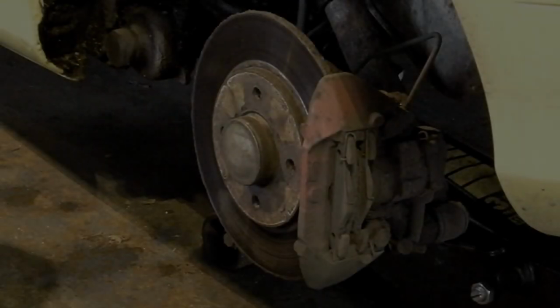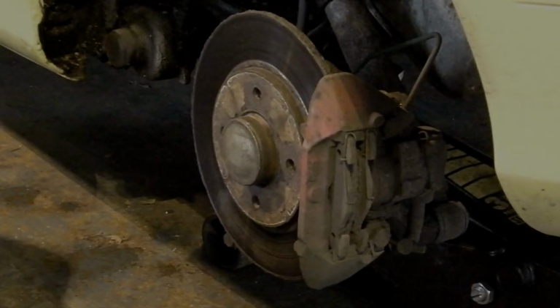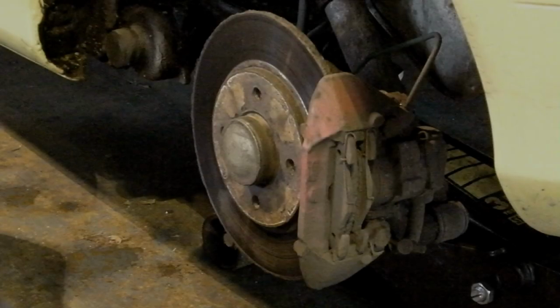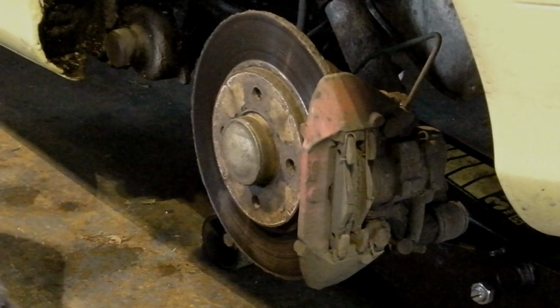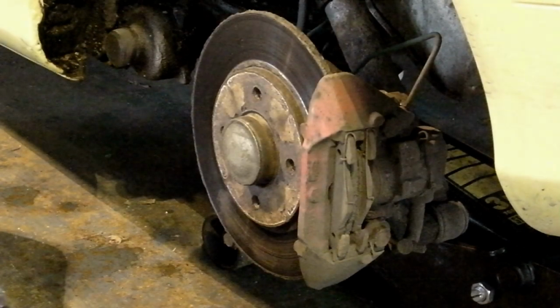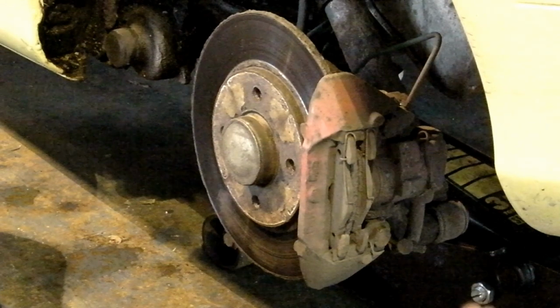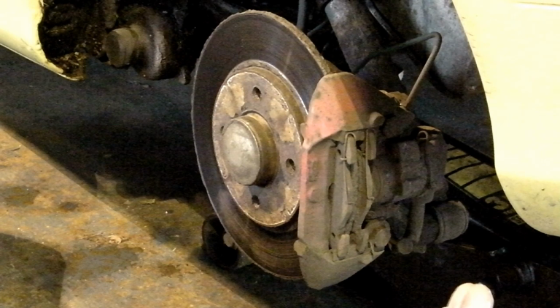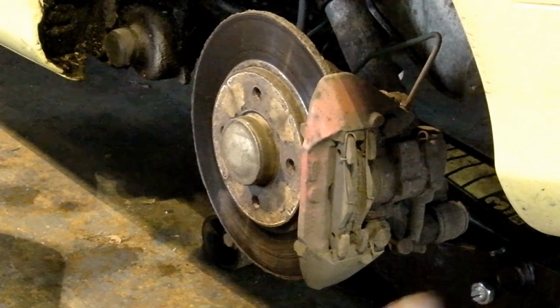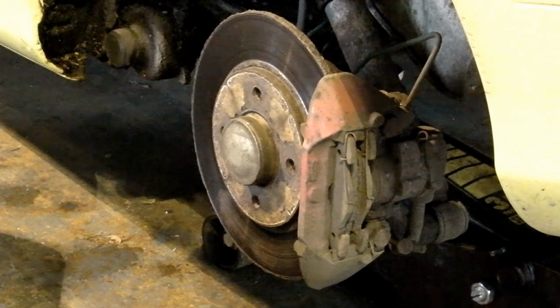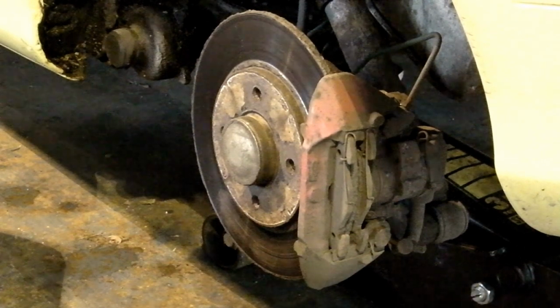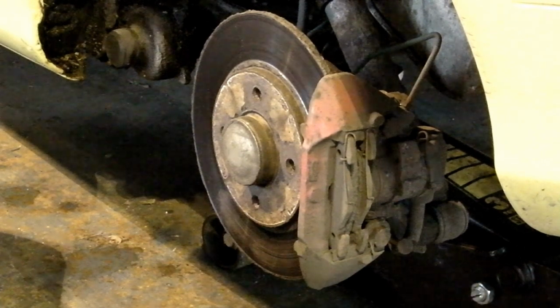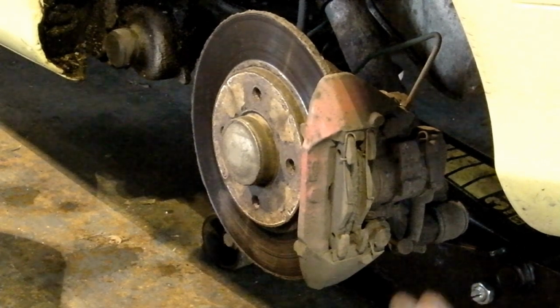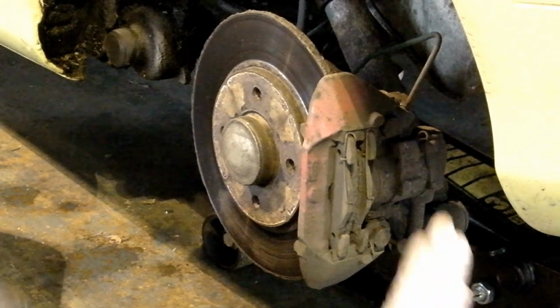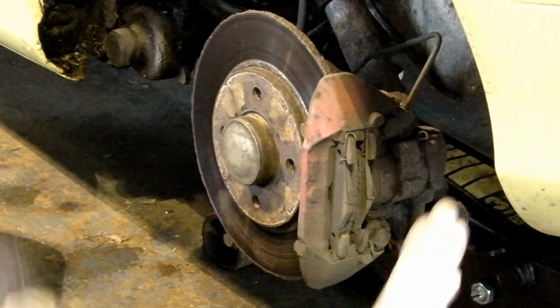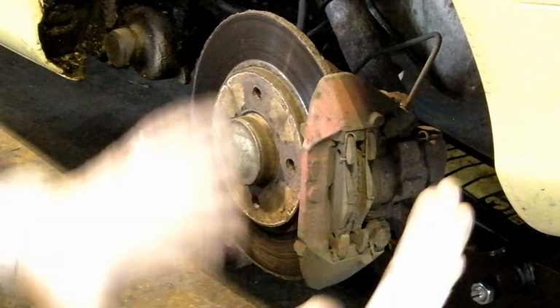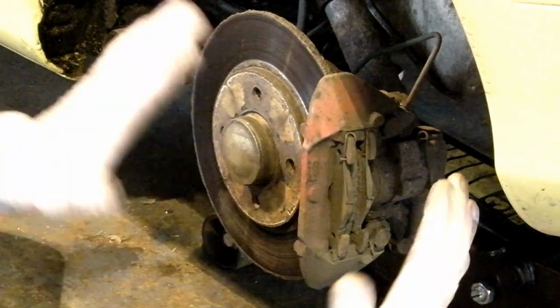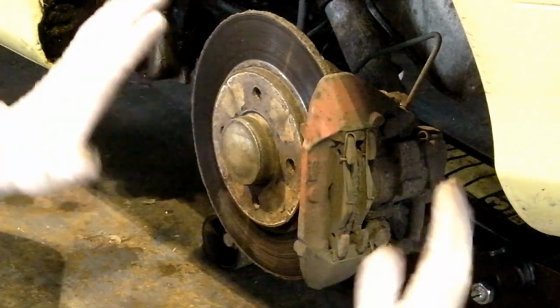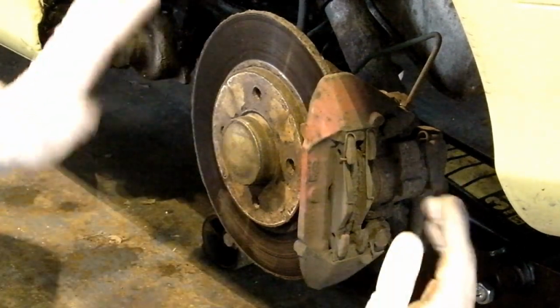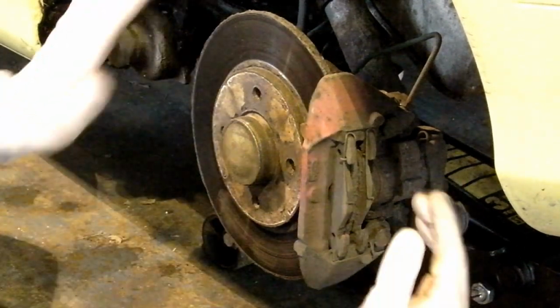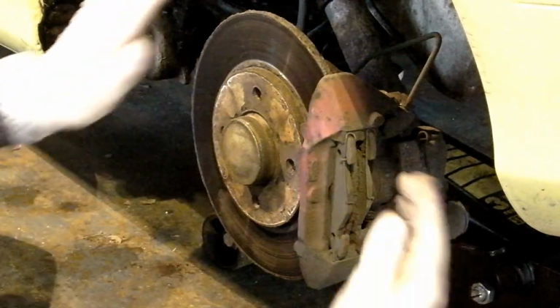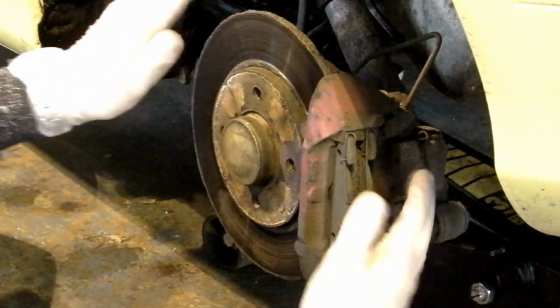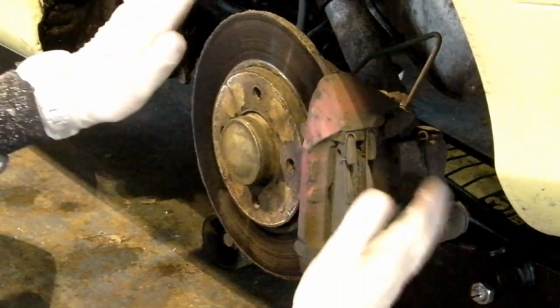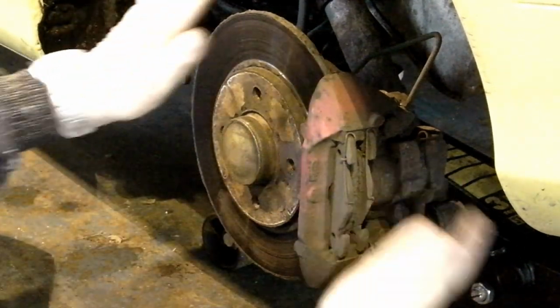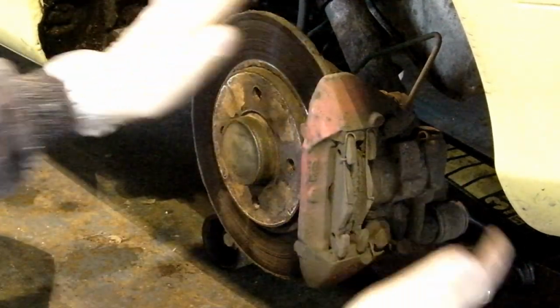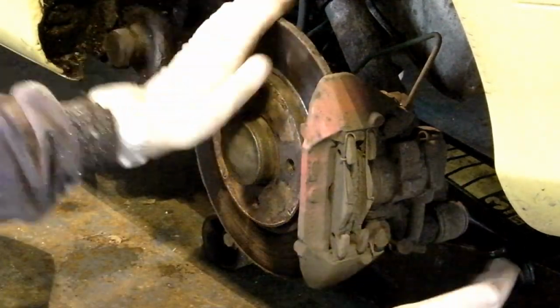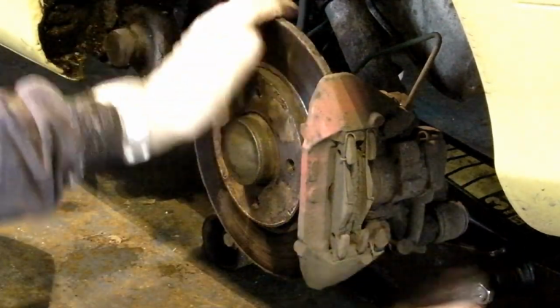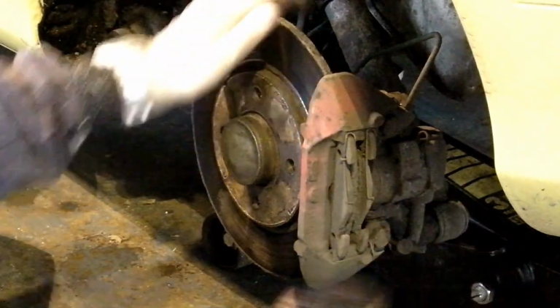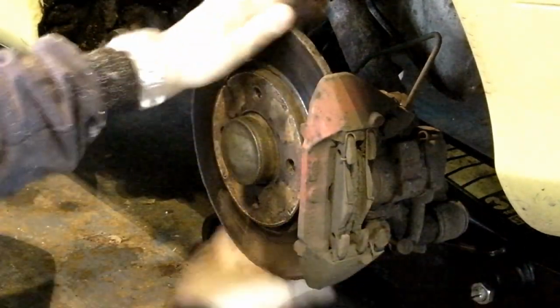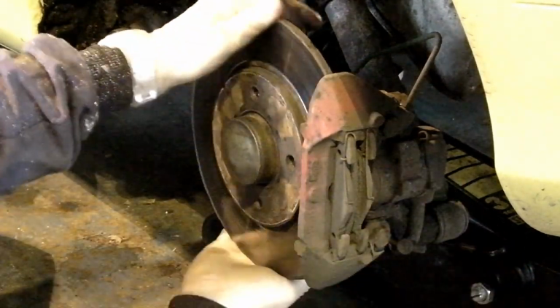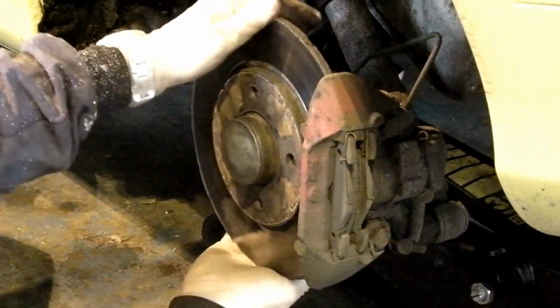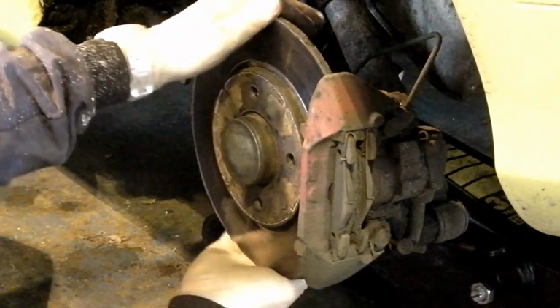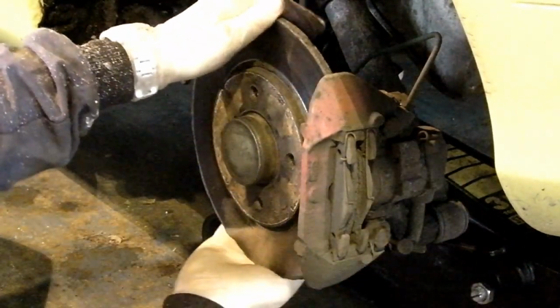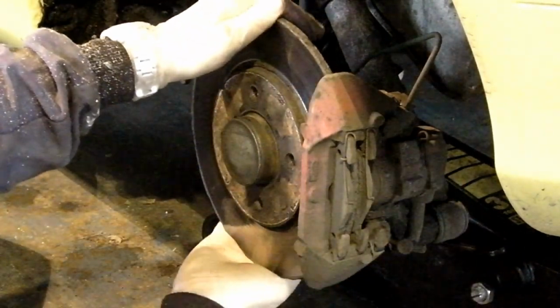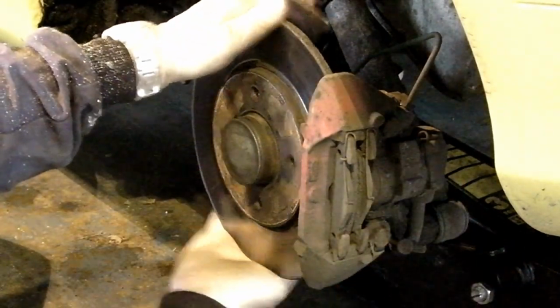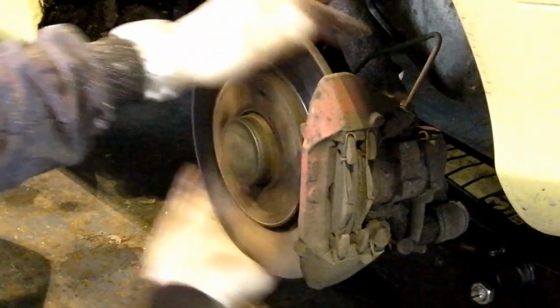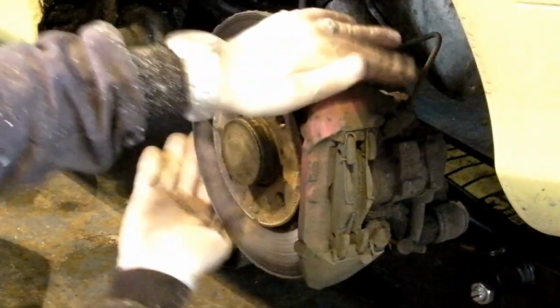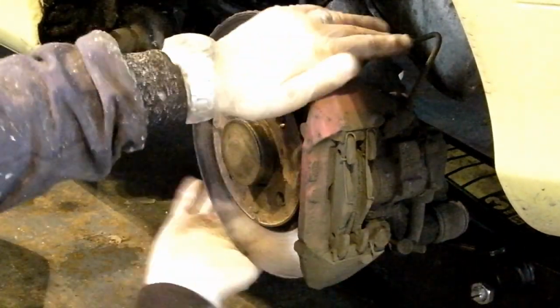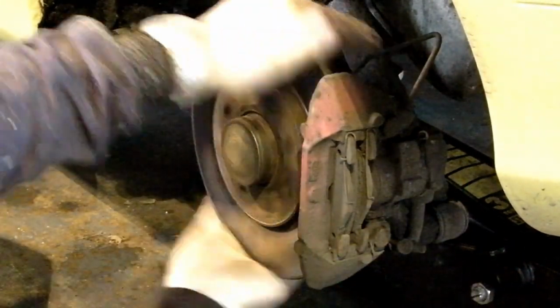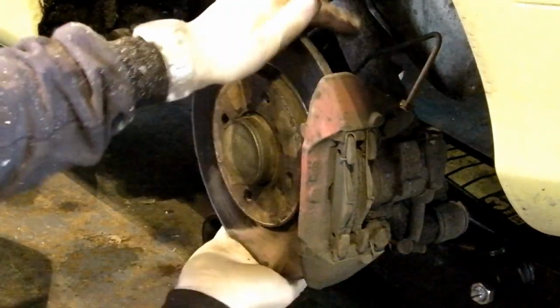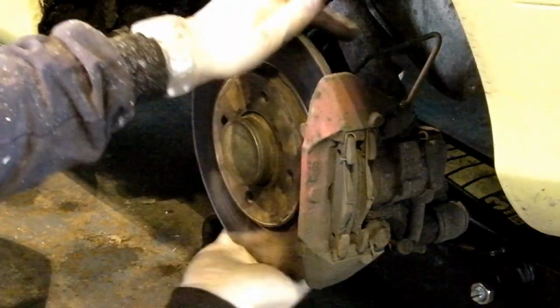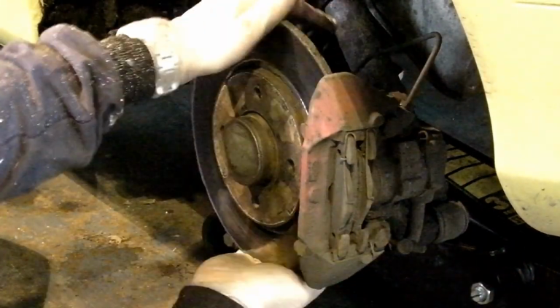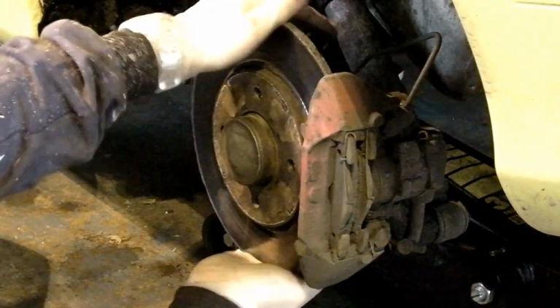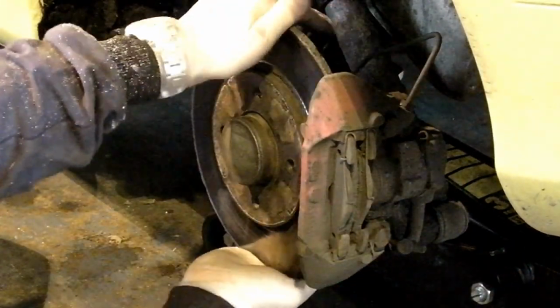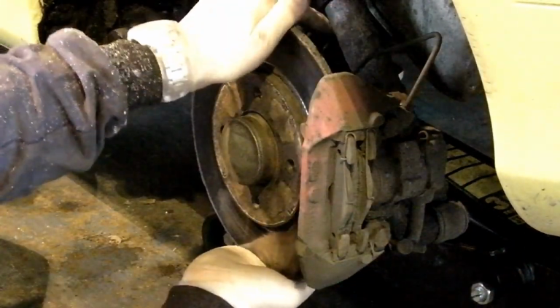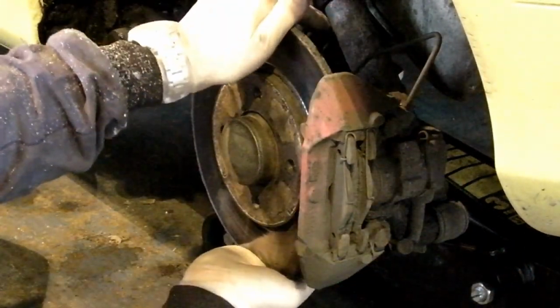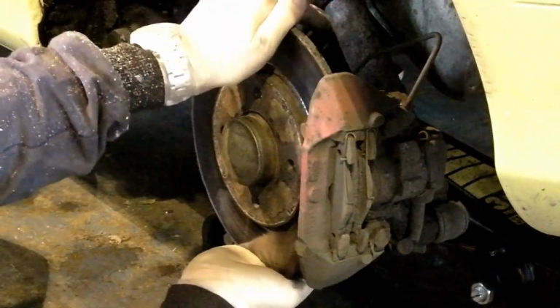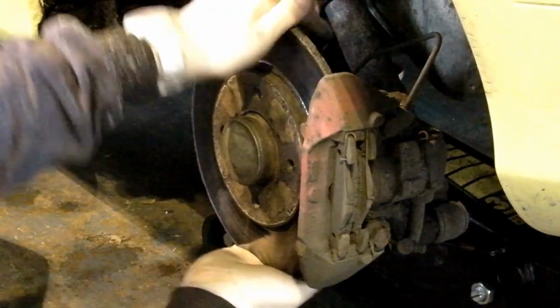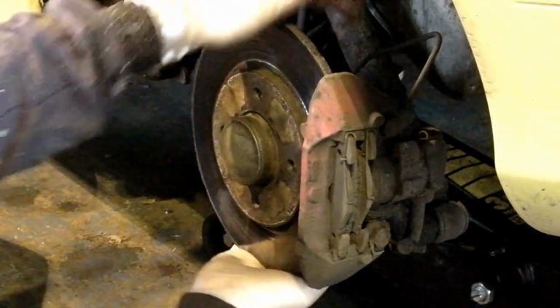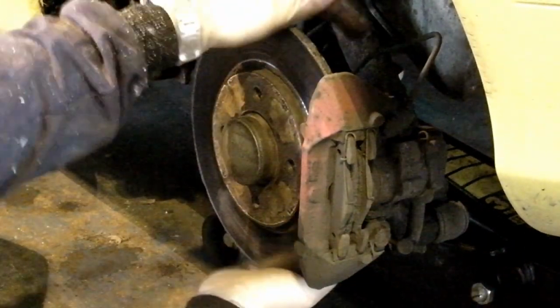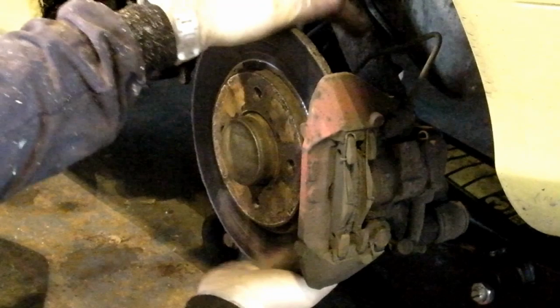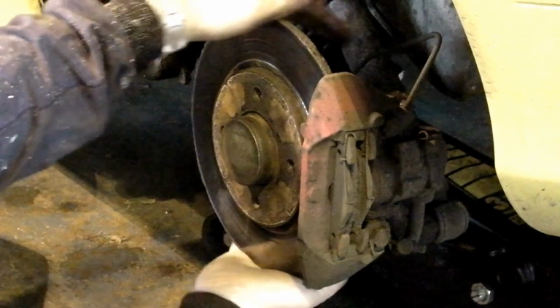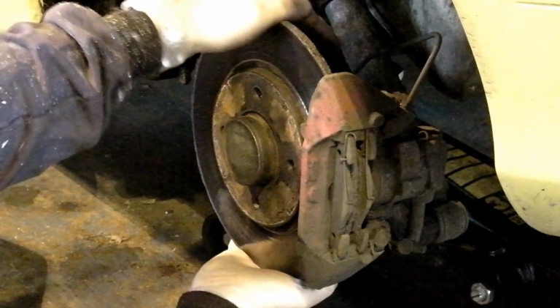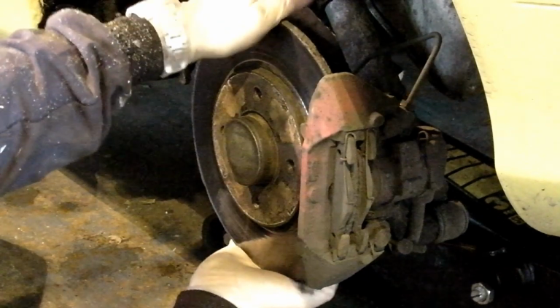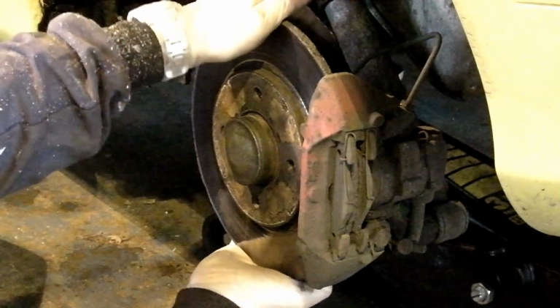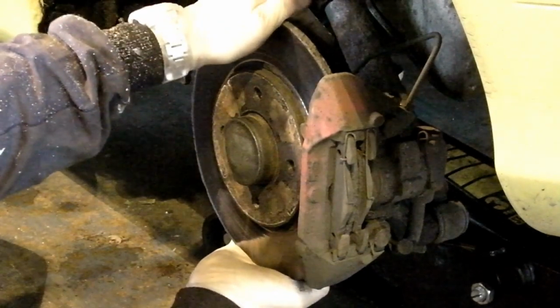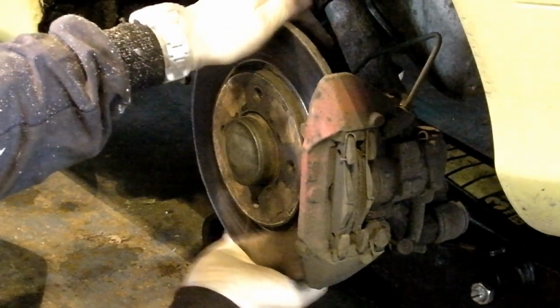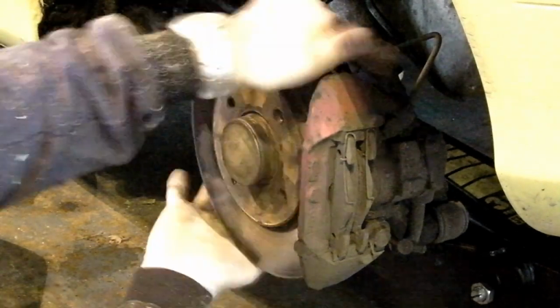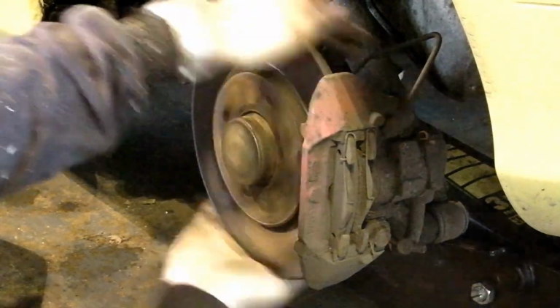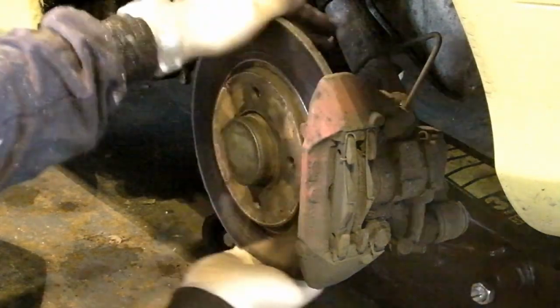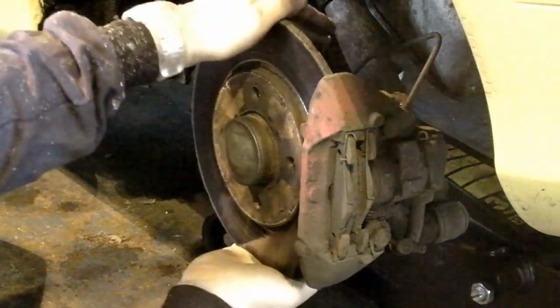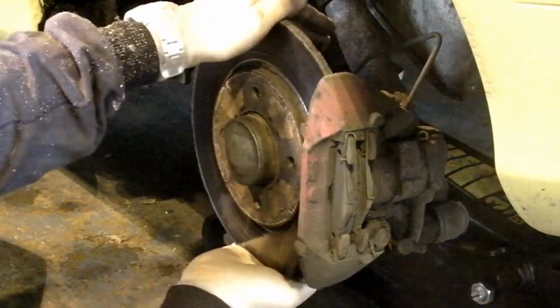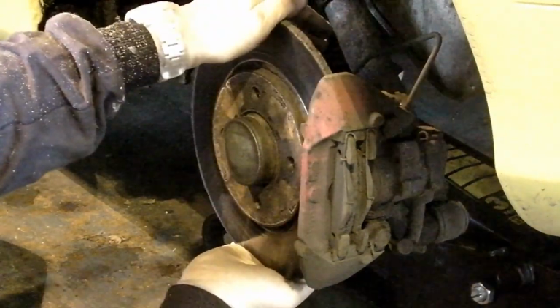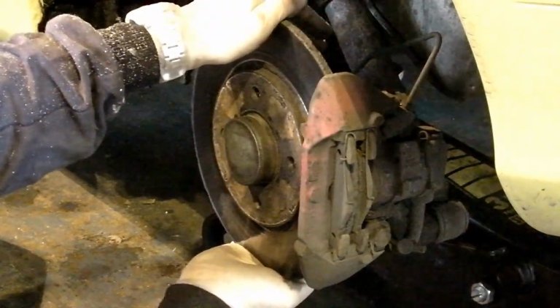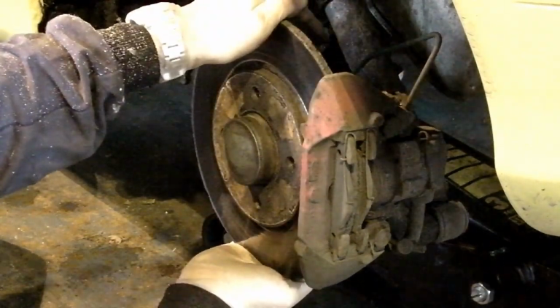To strip this, we've got the wheel off, the car's jacked up, the wheel's off, the handbrake is off — very important.